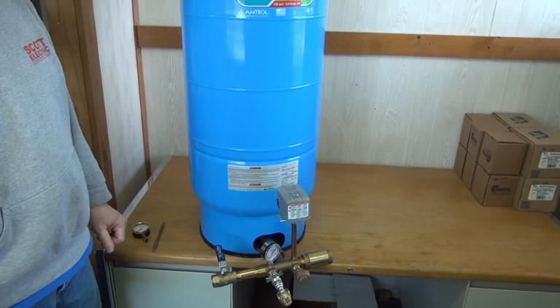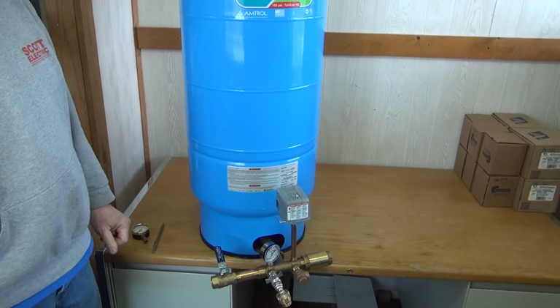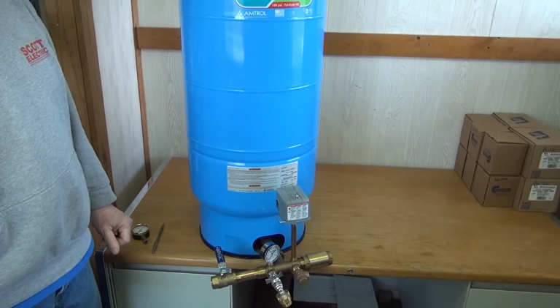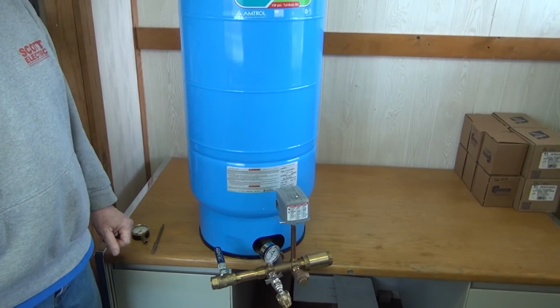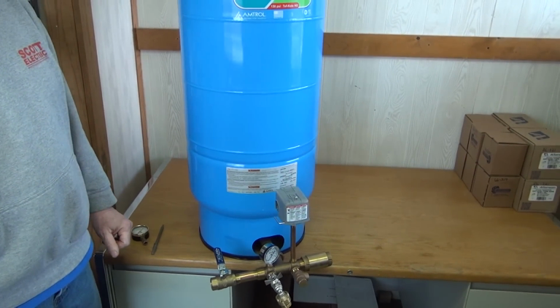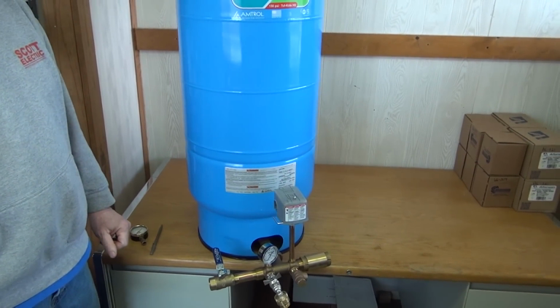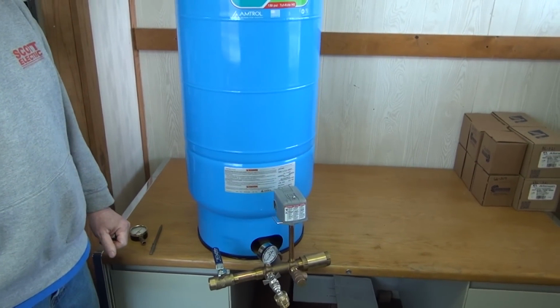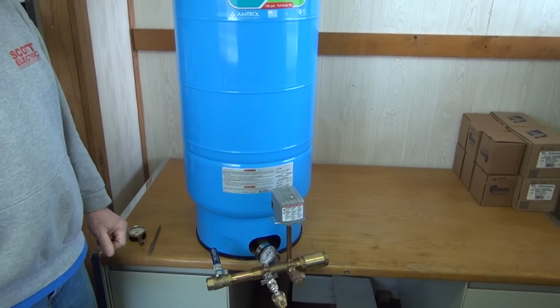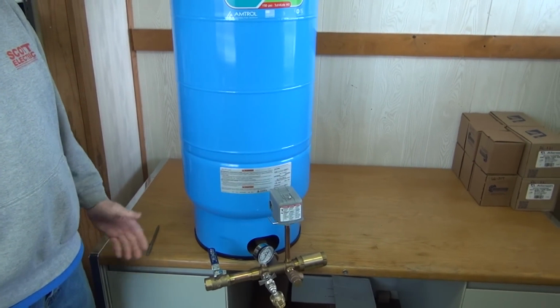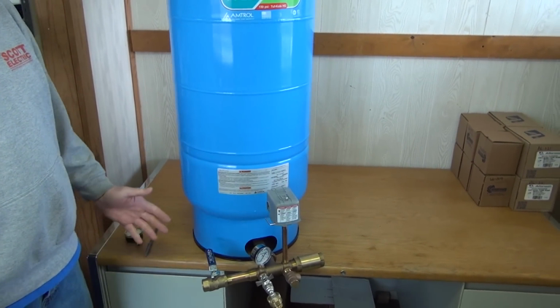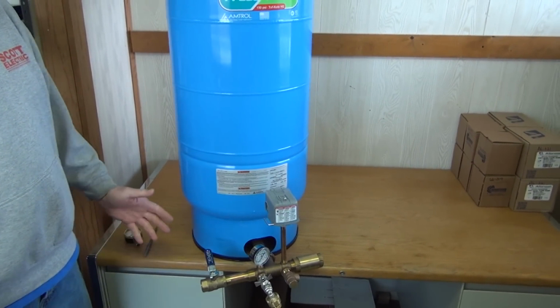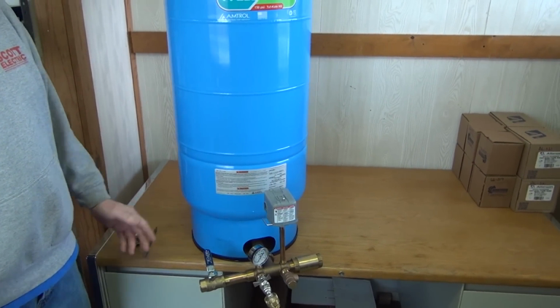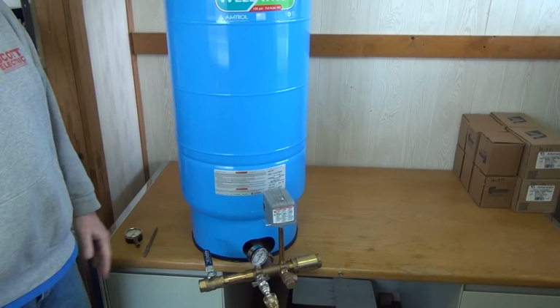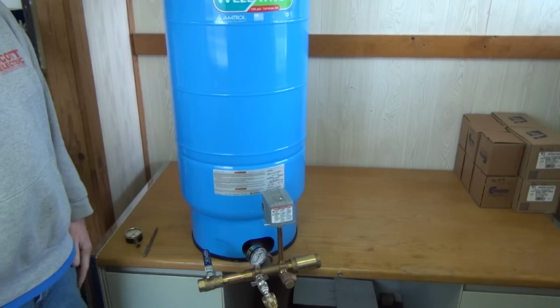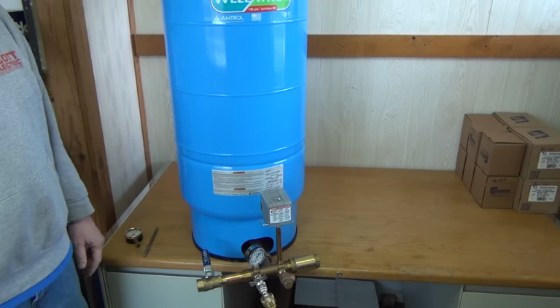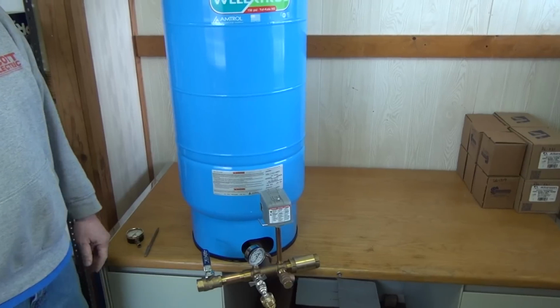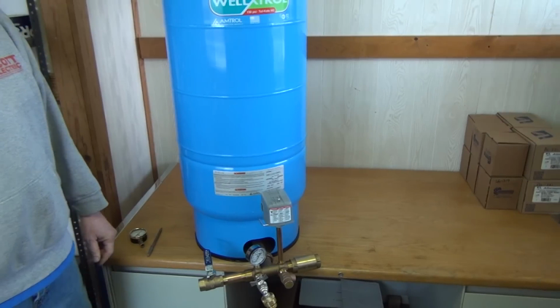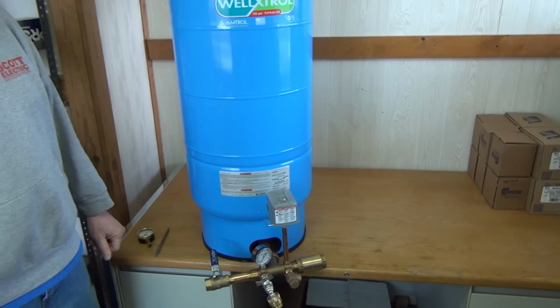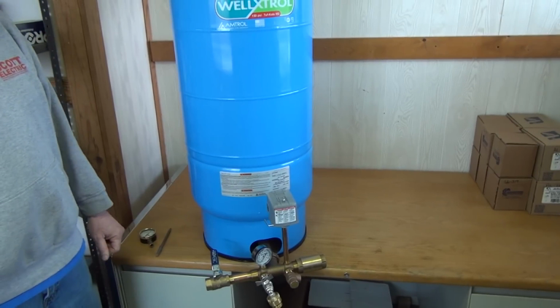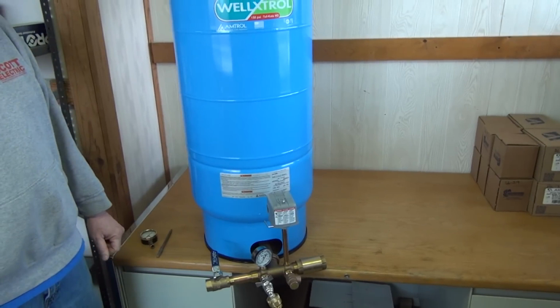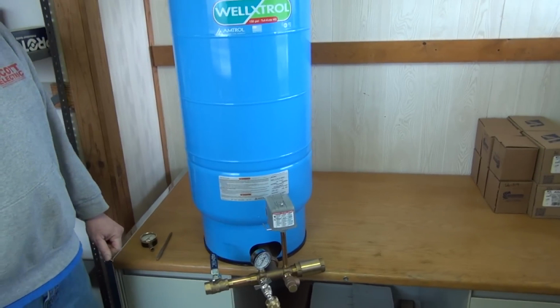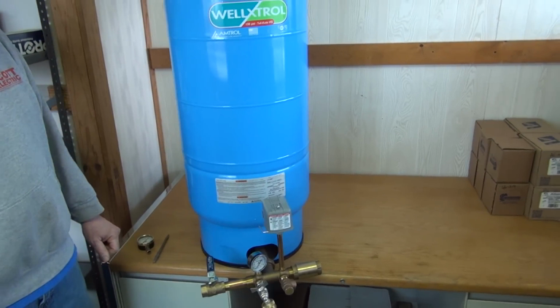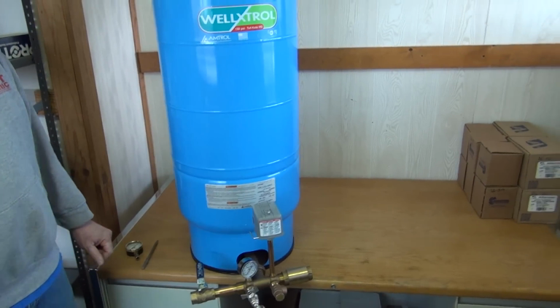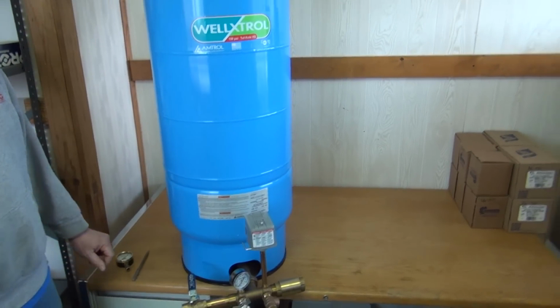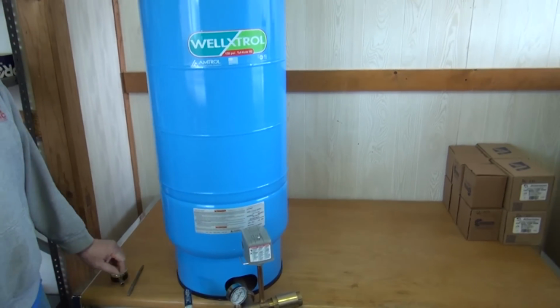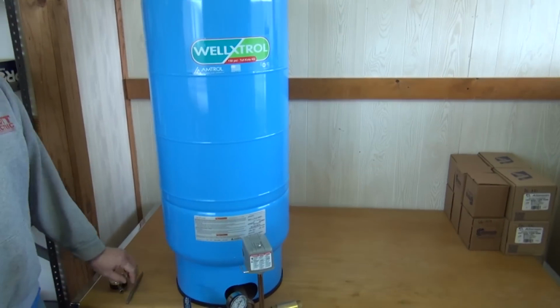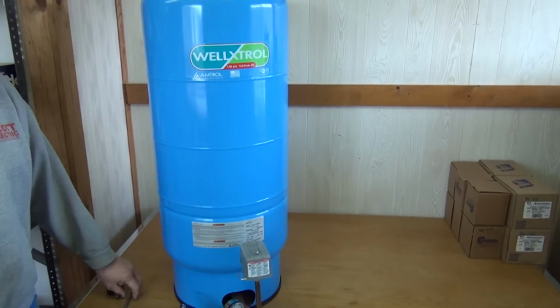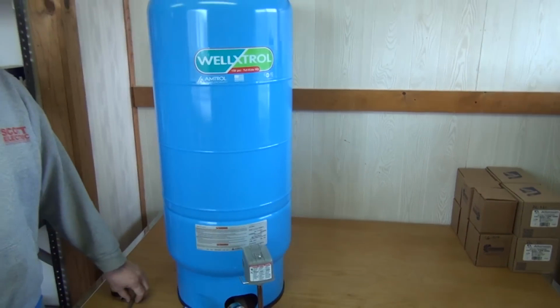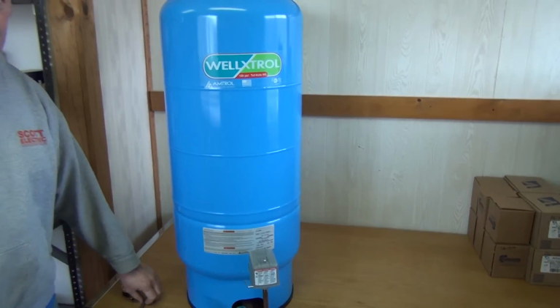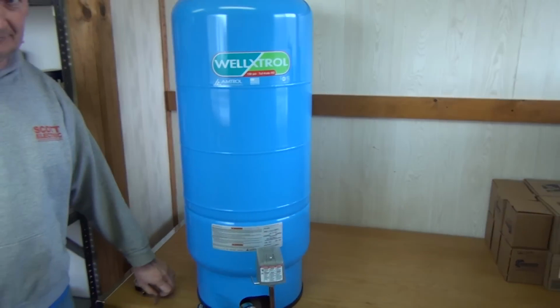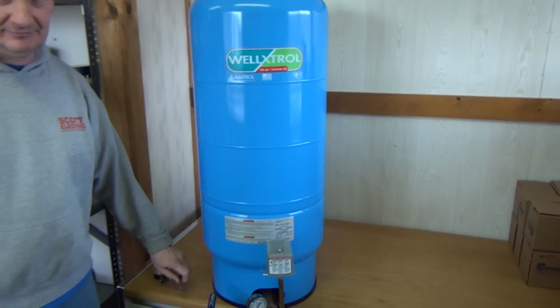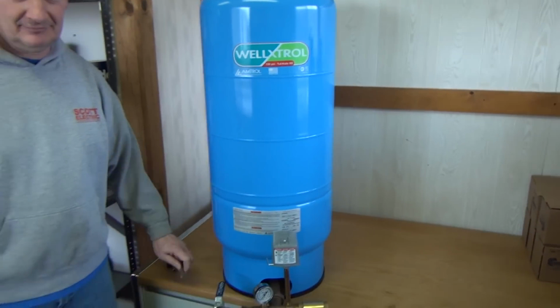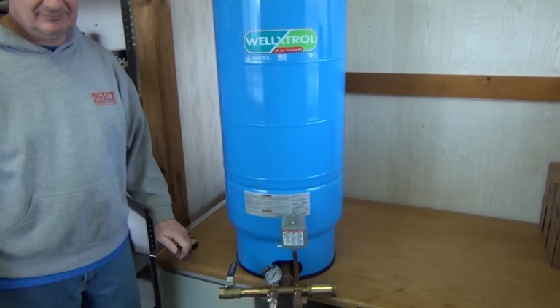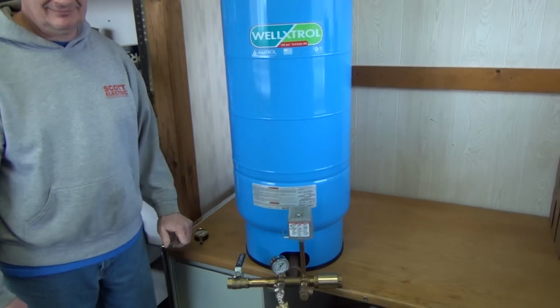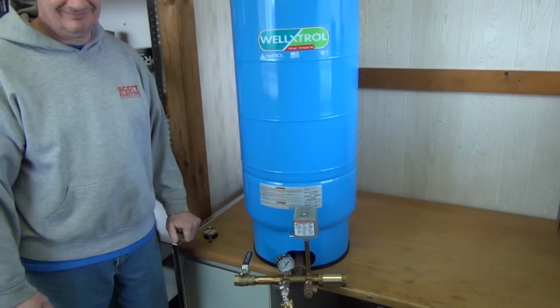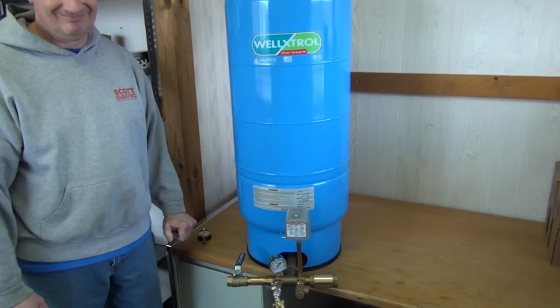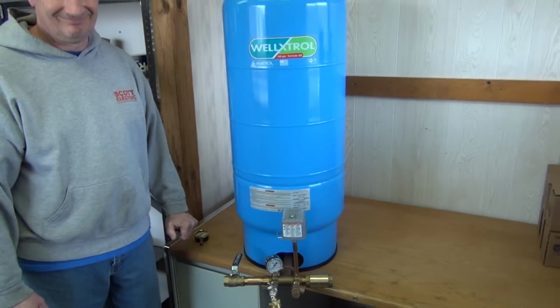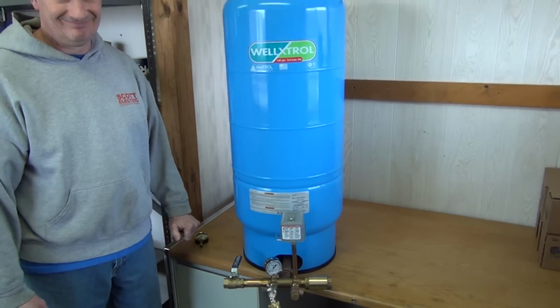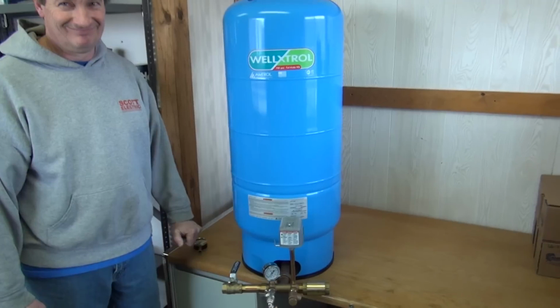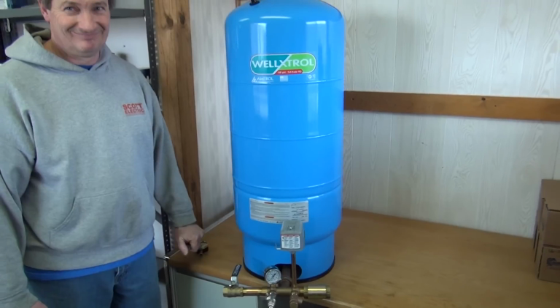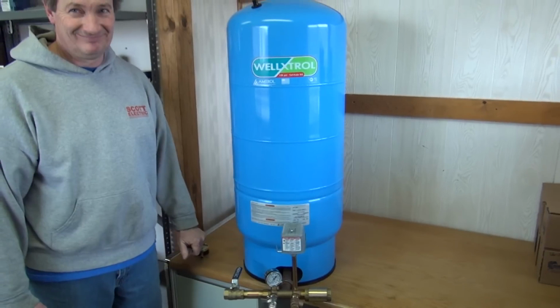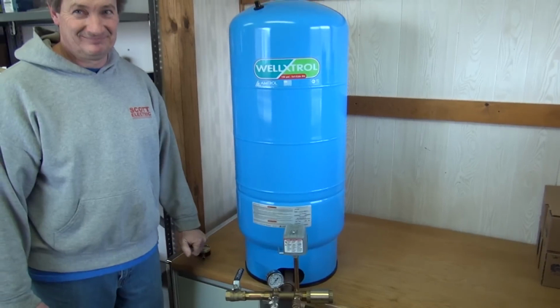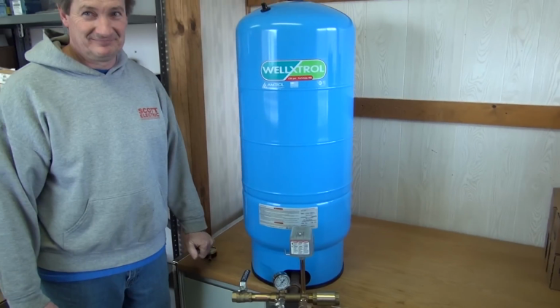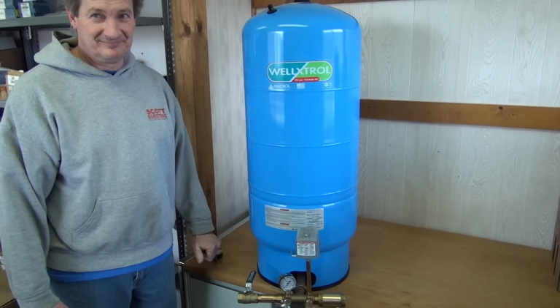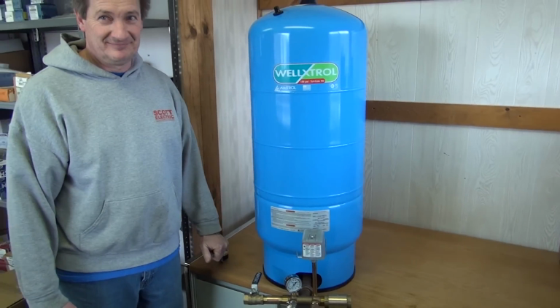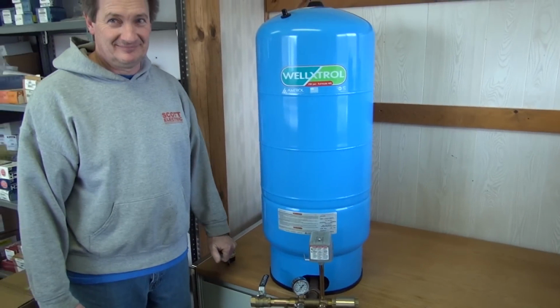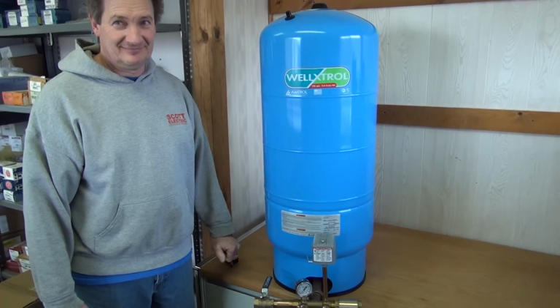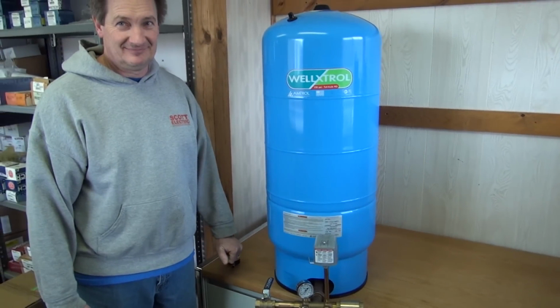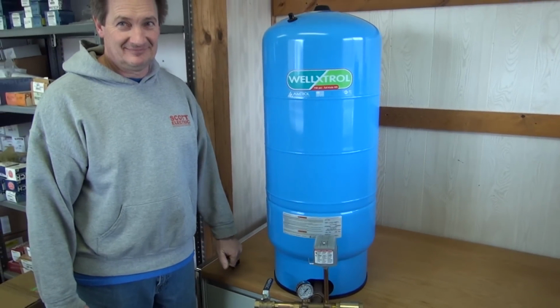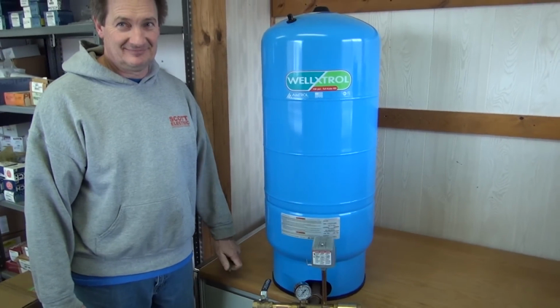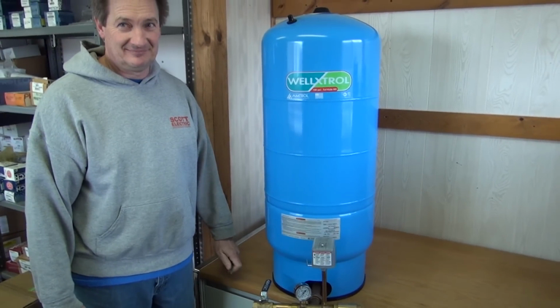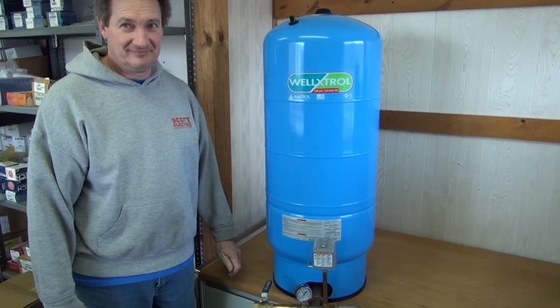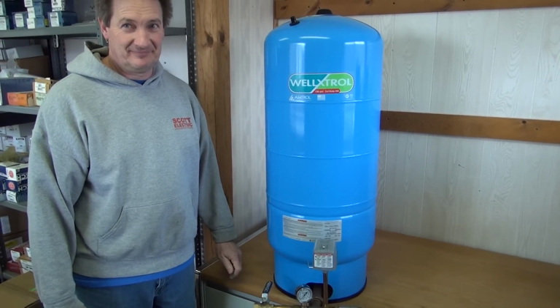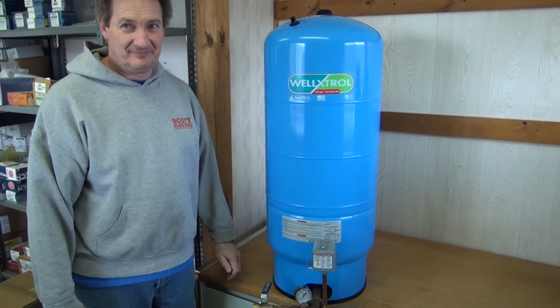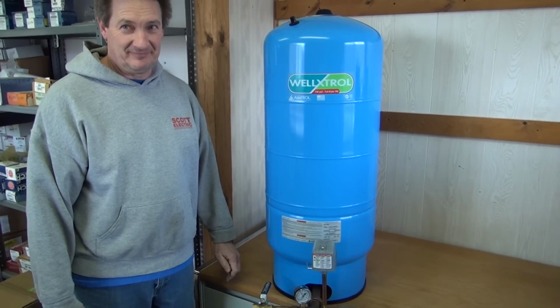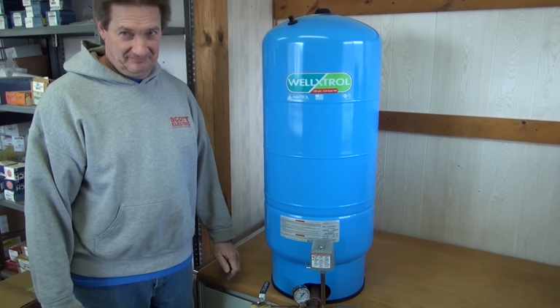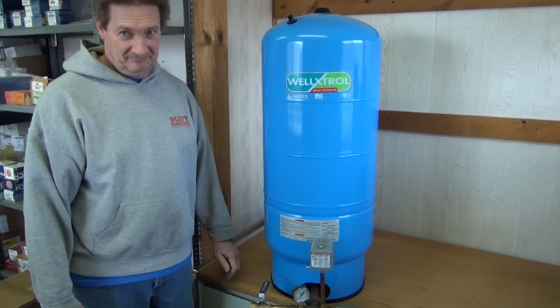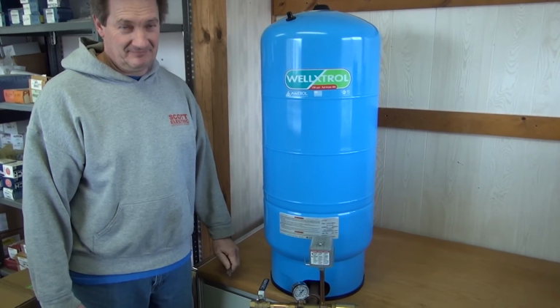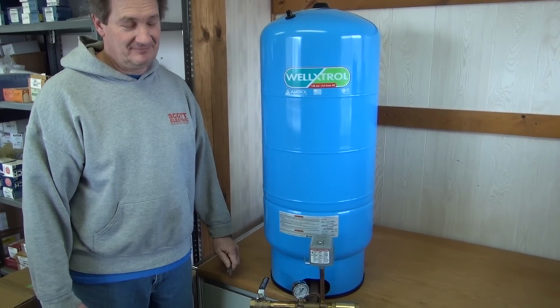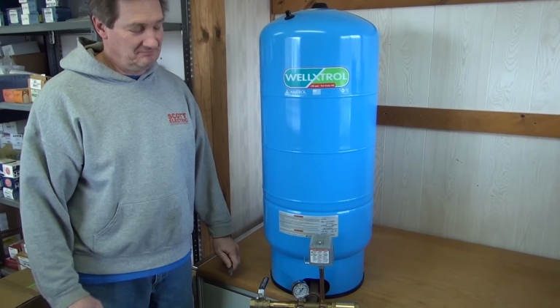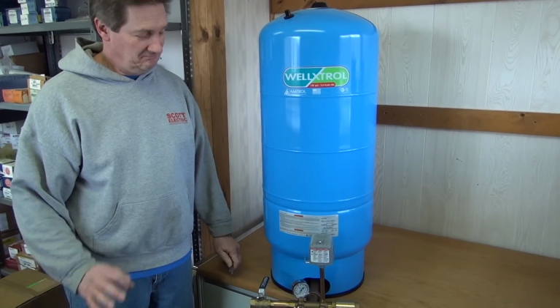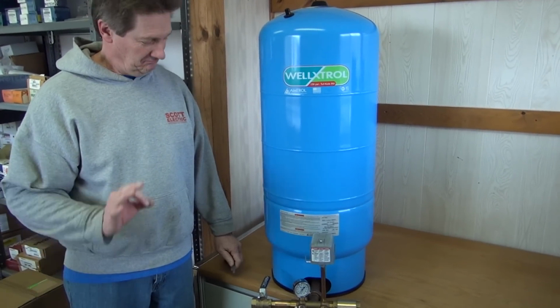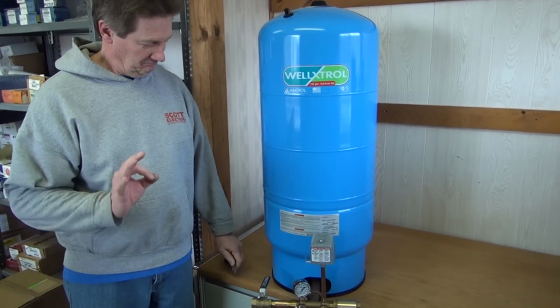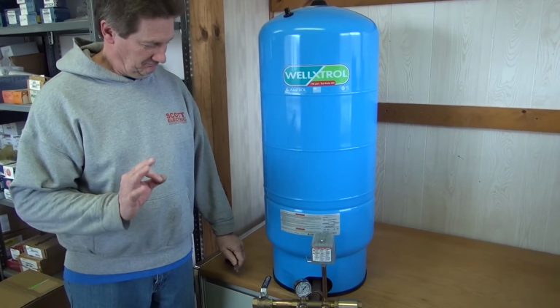Very good. Thank you Mike for that explanation. That'll be helpful for someone wanting to set up their pump tank system.